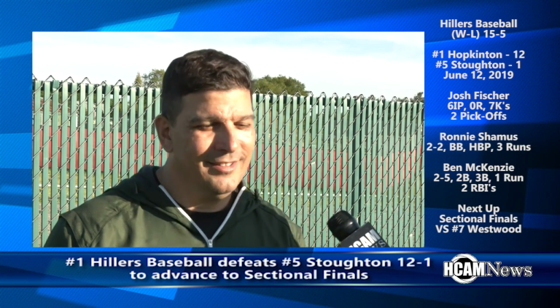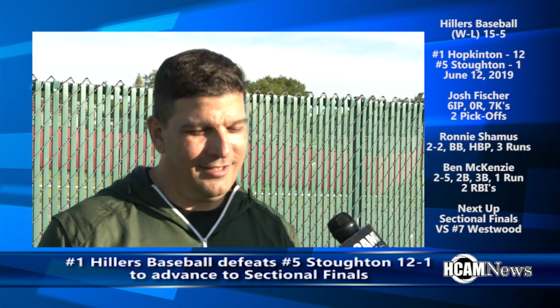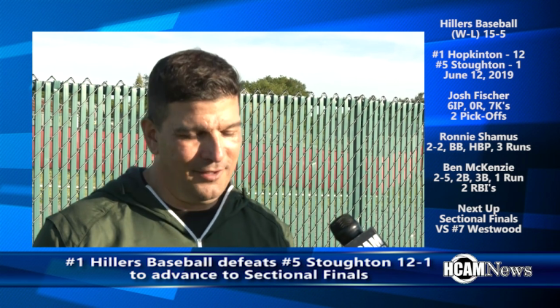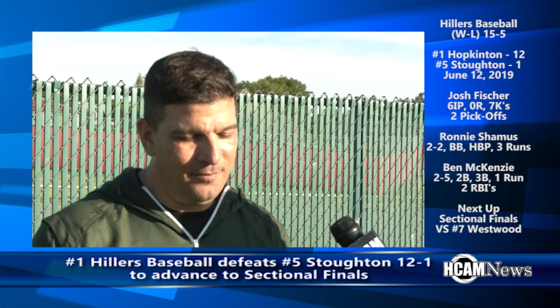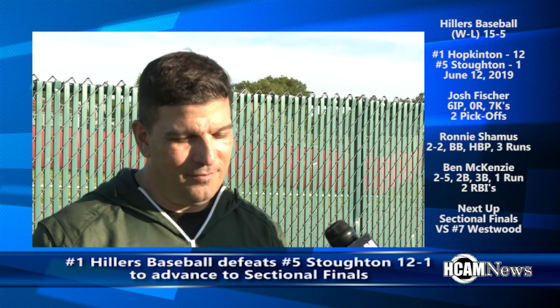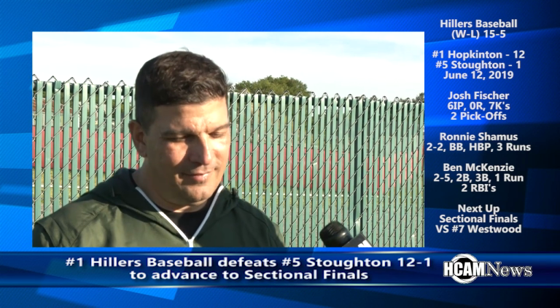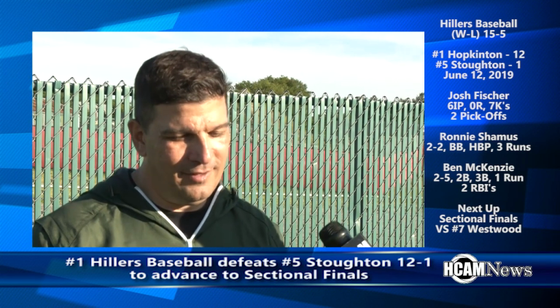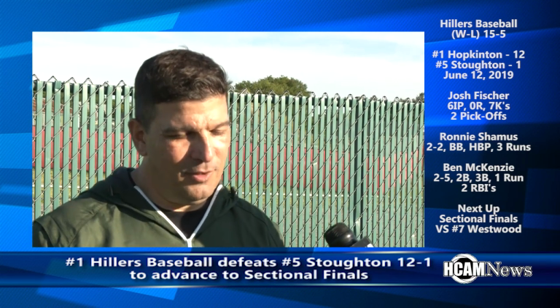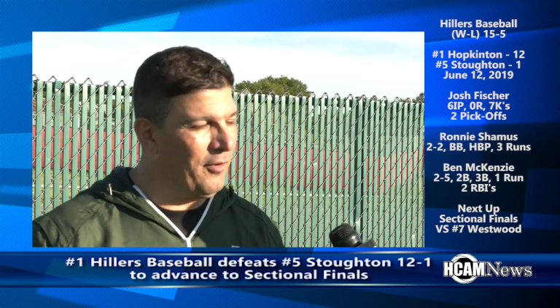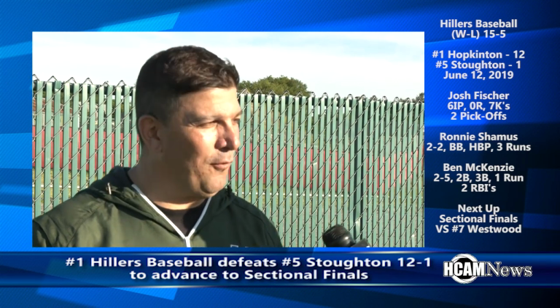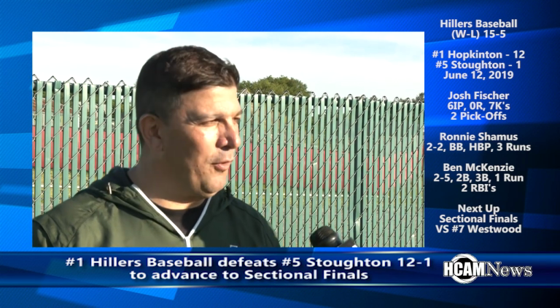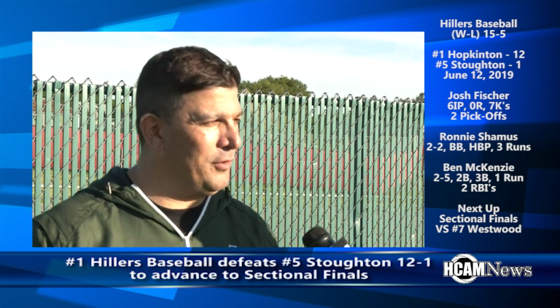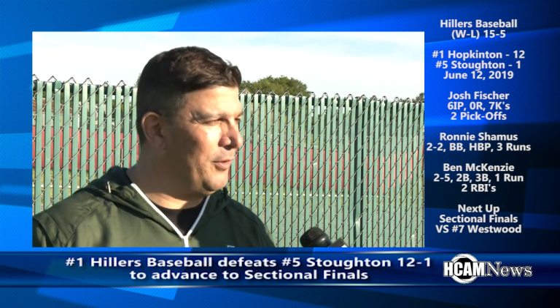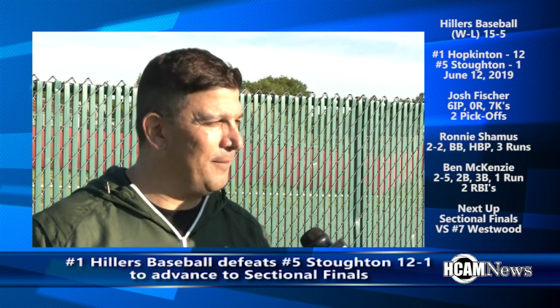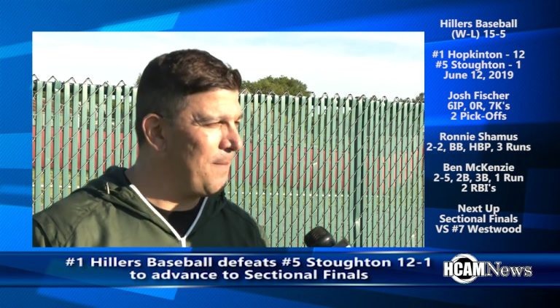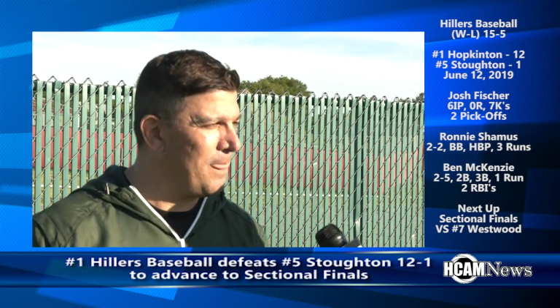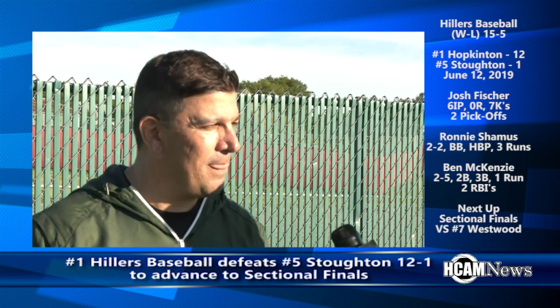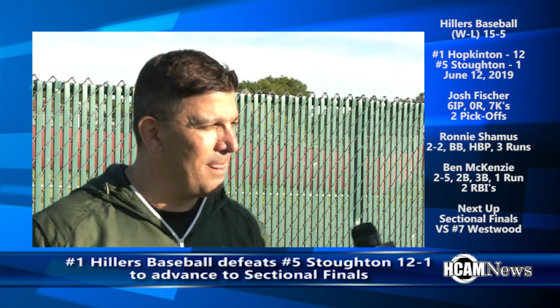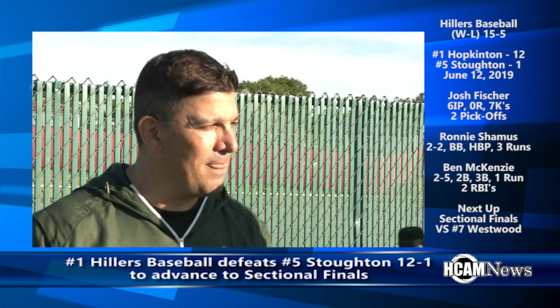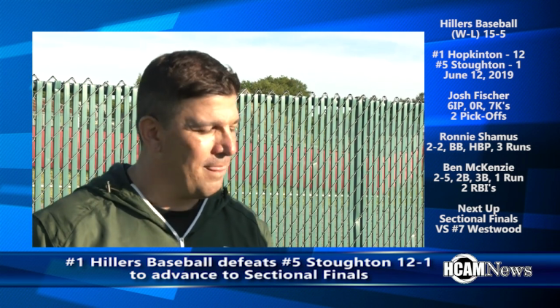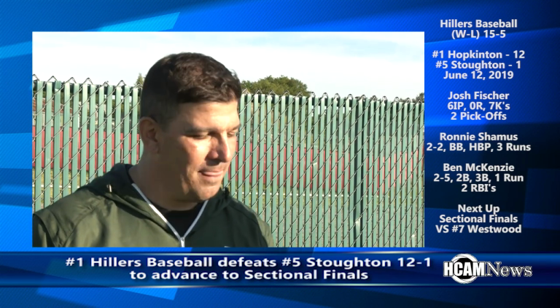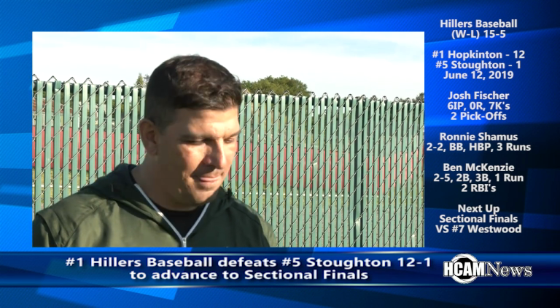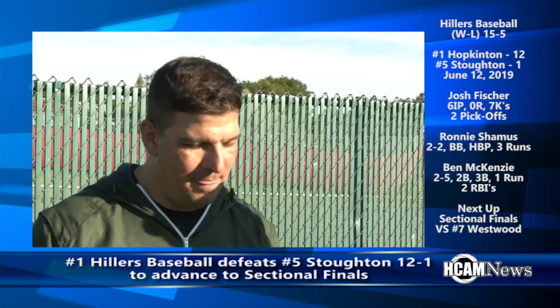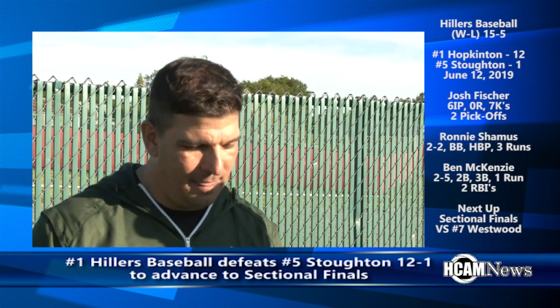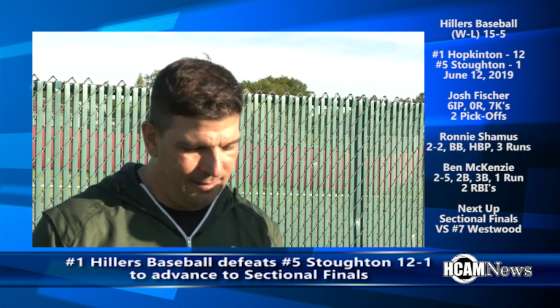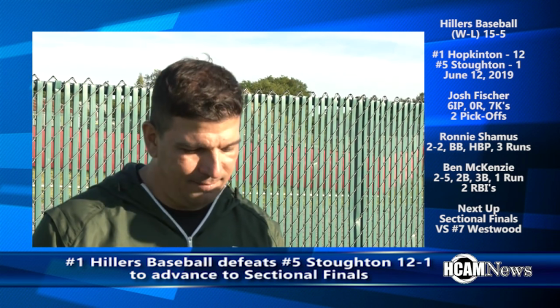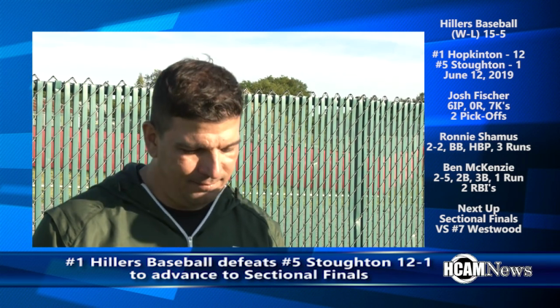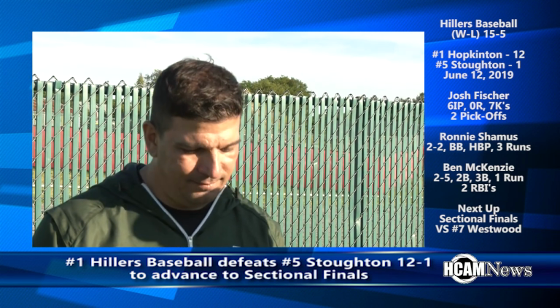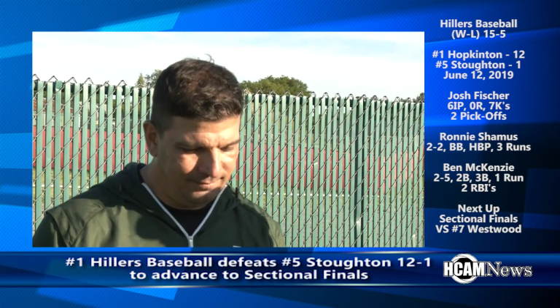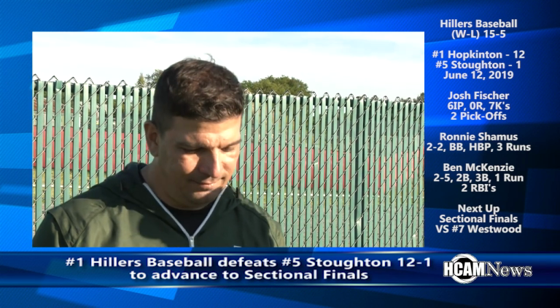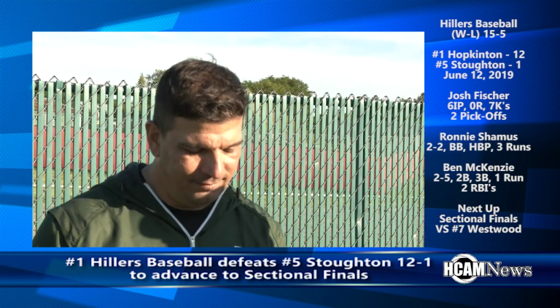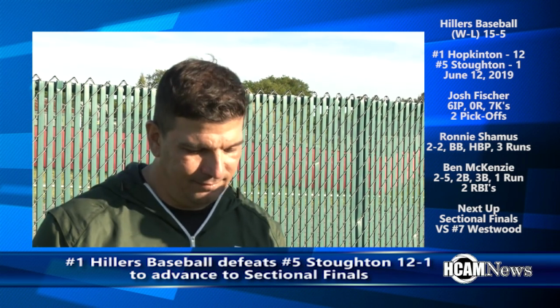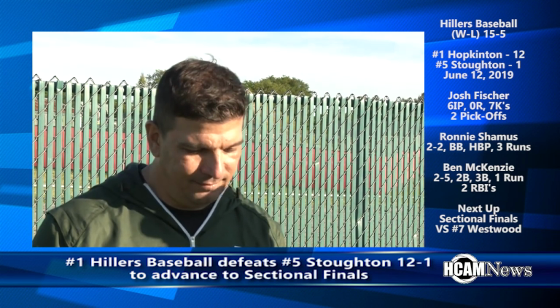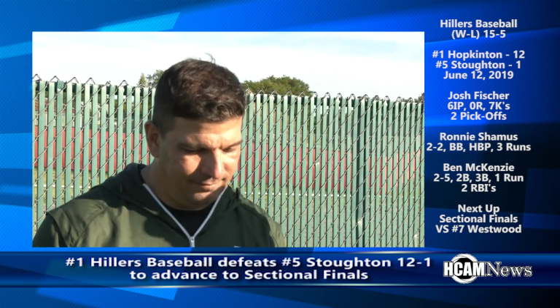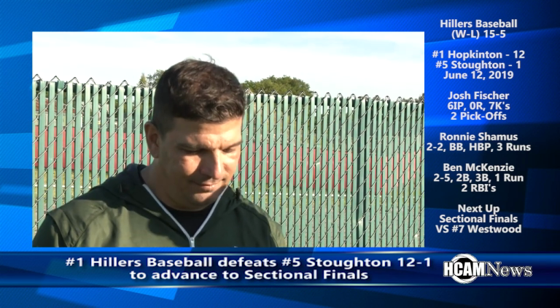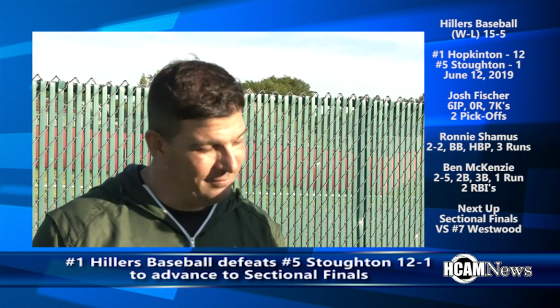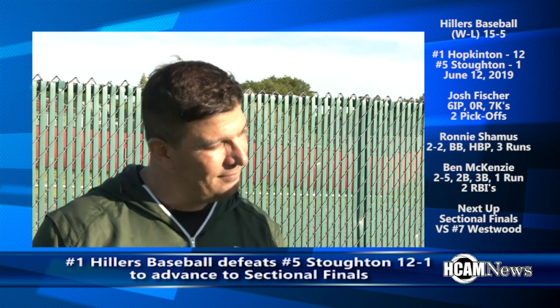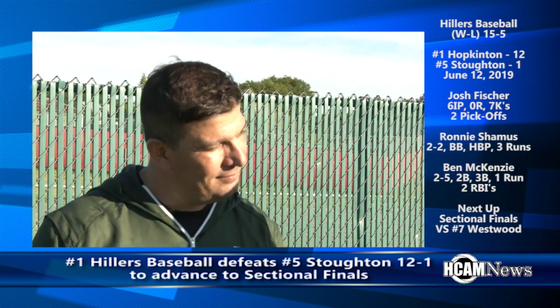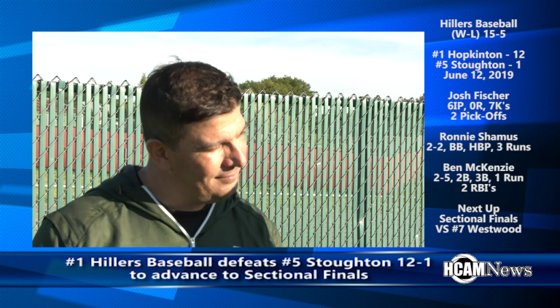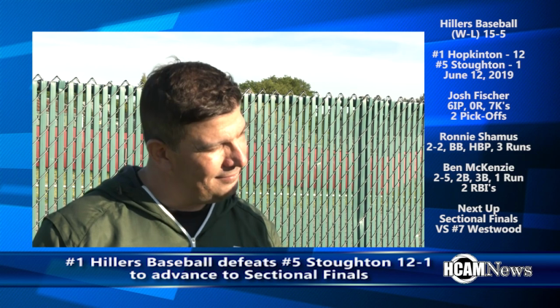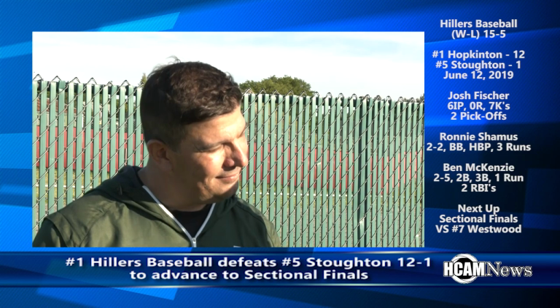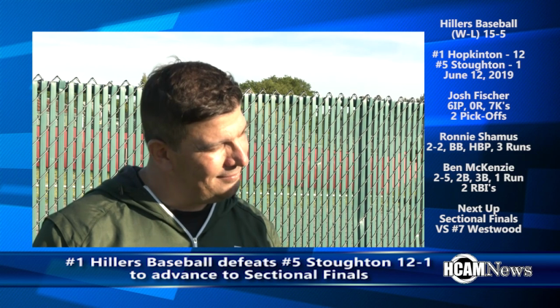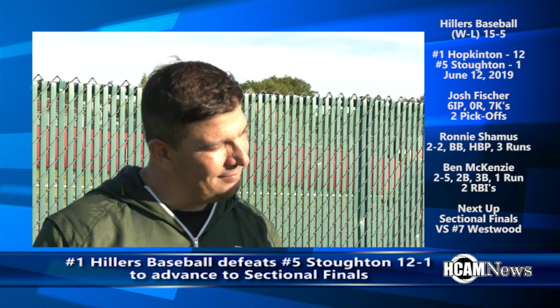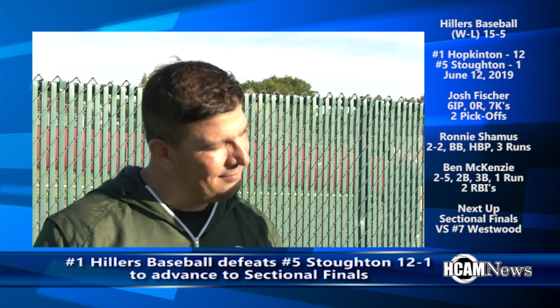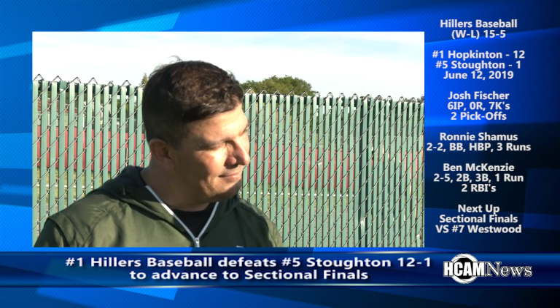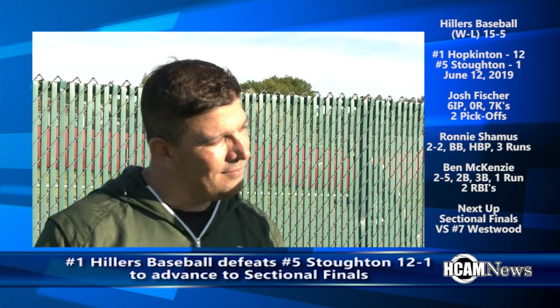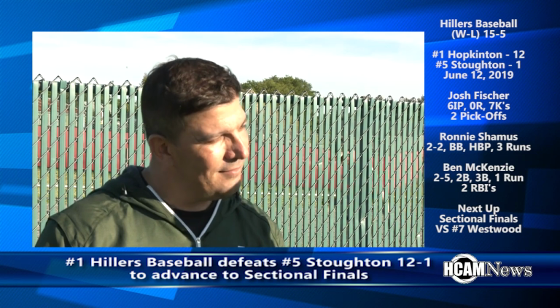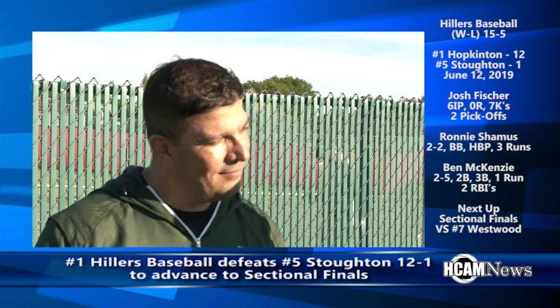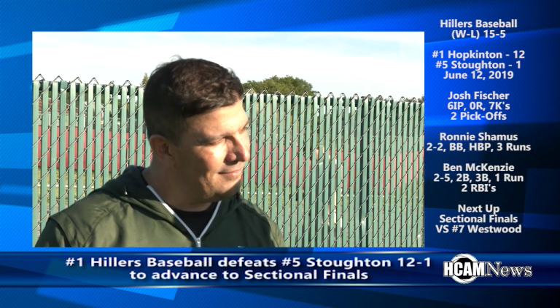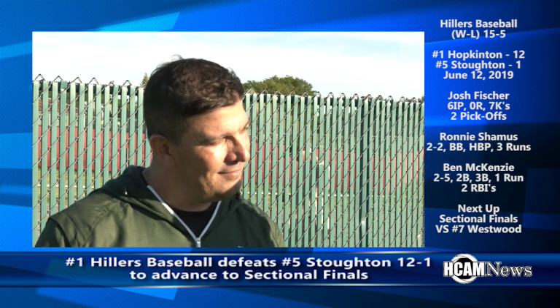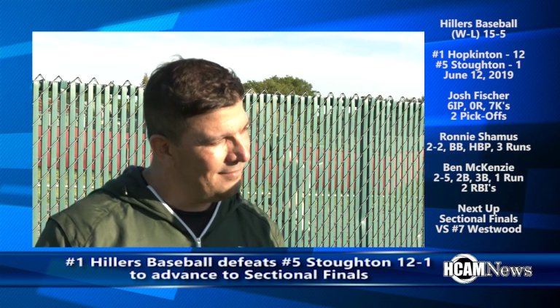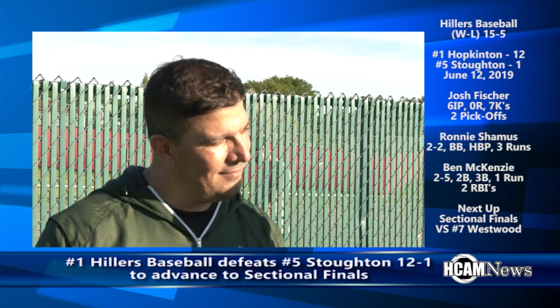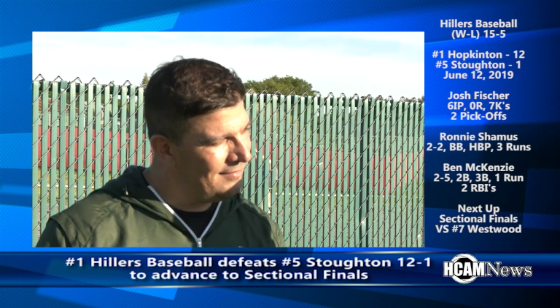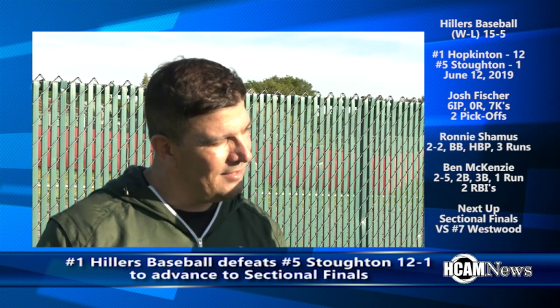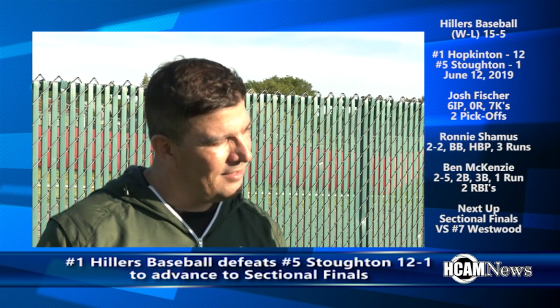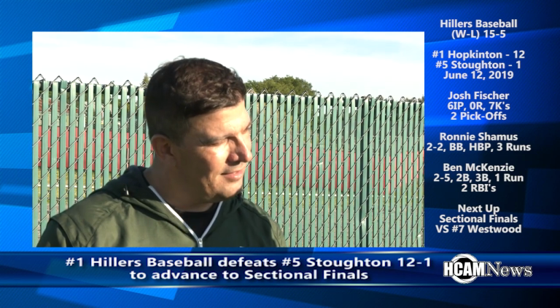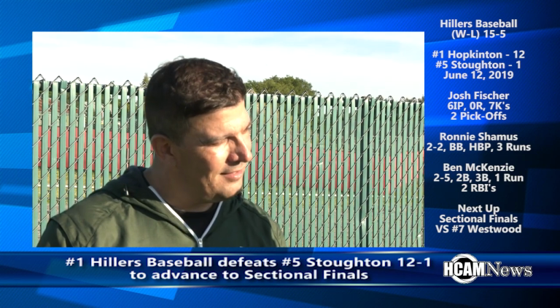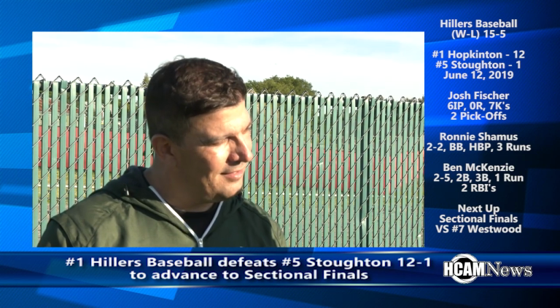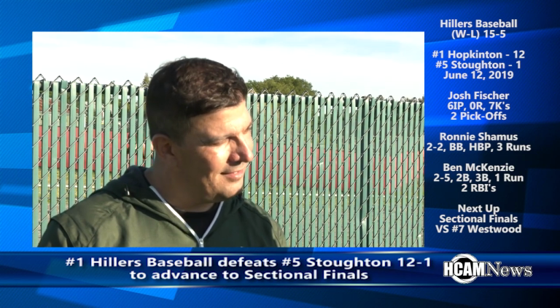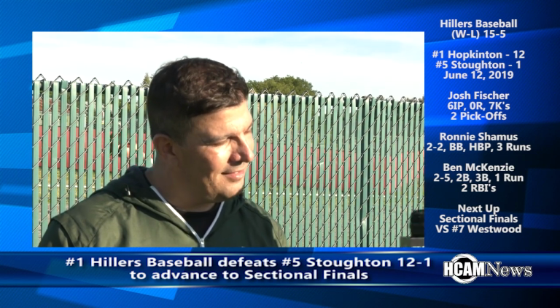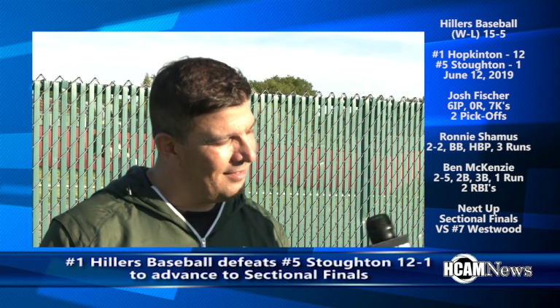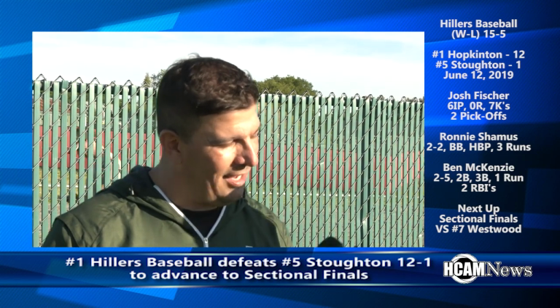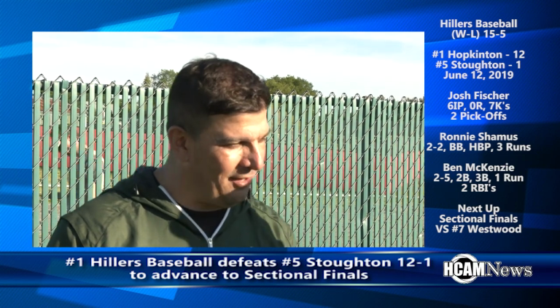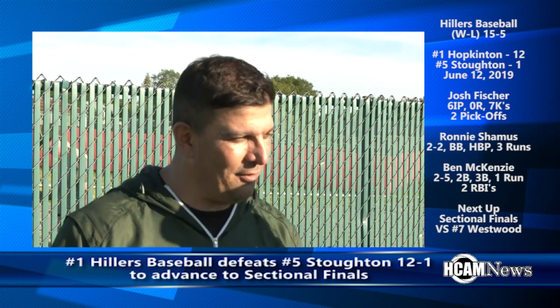So we're looking forward to it. It should certainly be interesting this weekend. Coach, congratulations on reaching the sectional finals. Thank you.